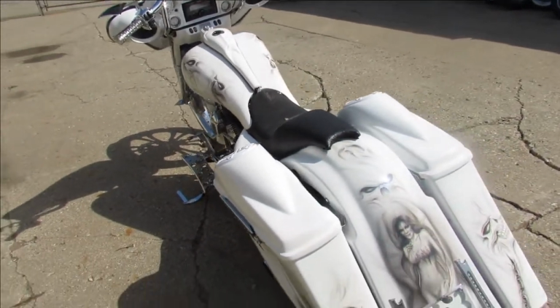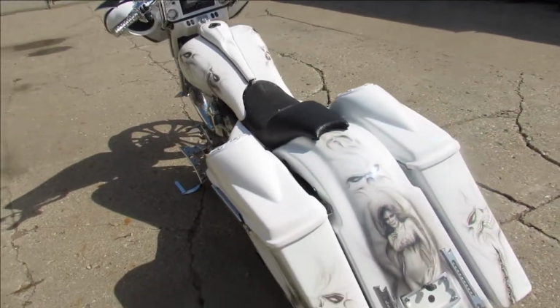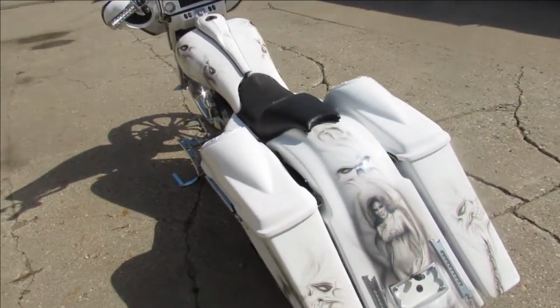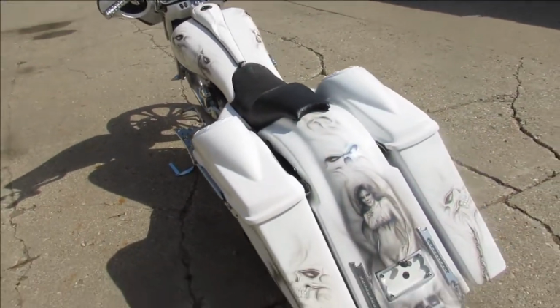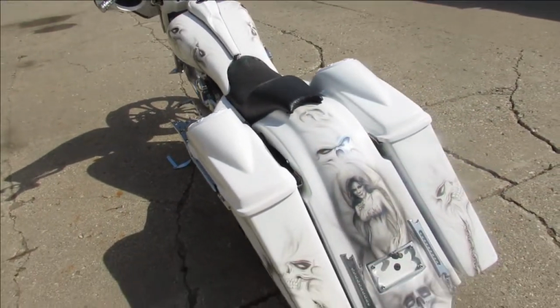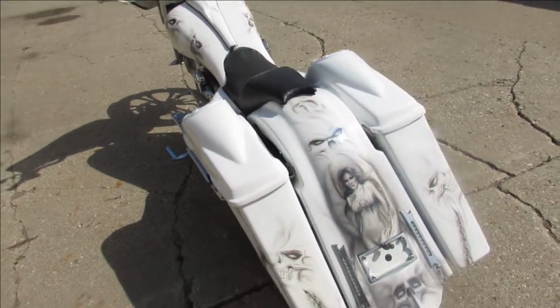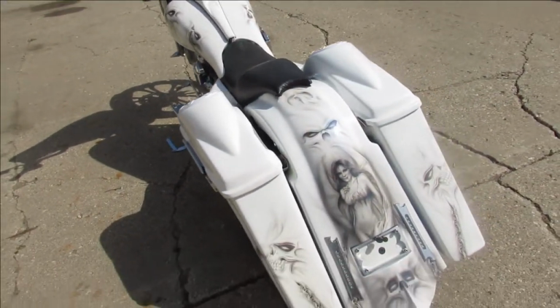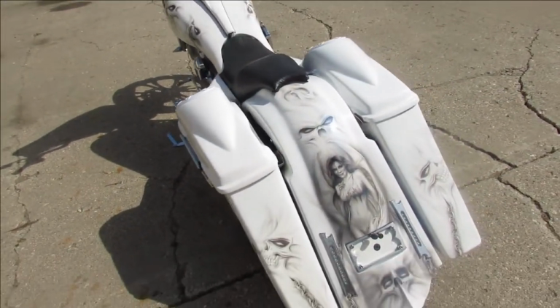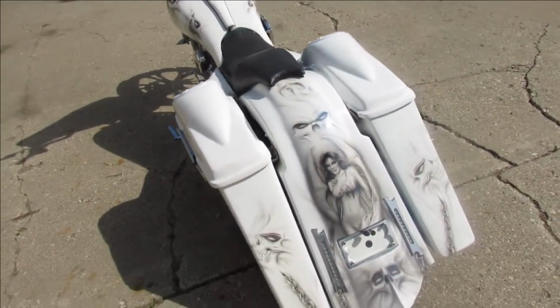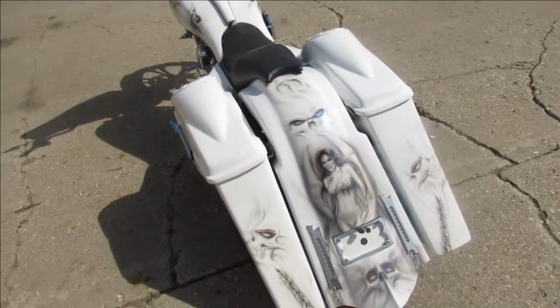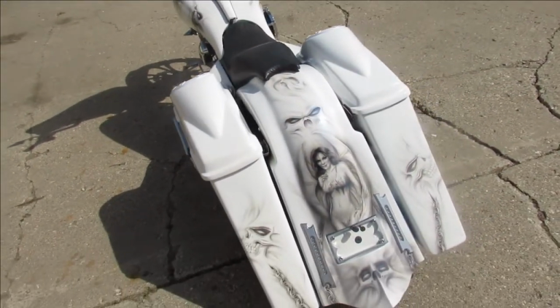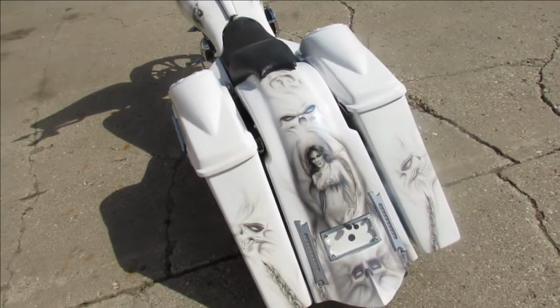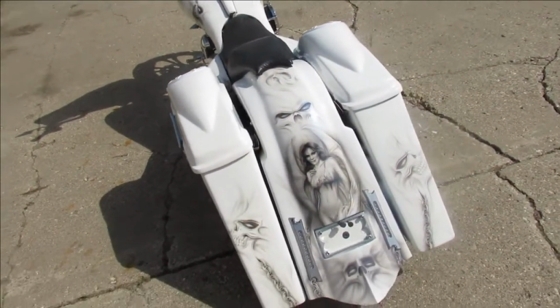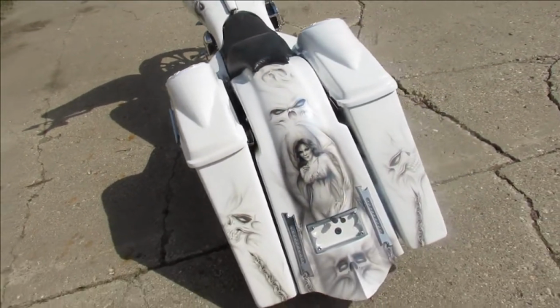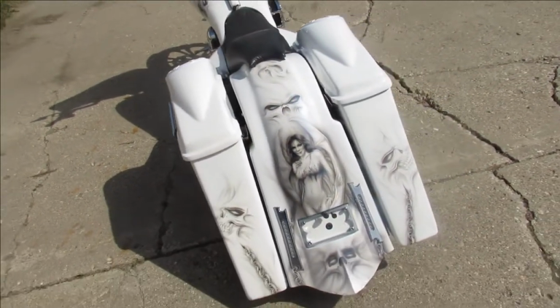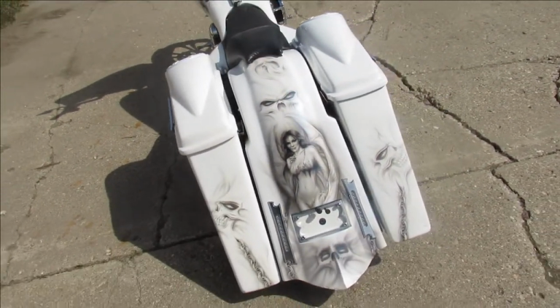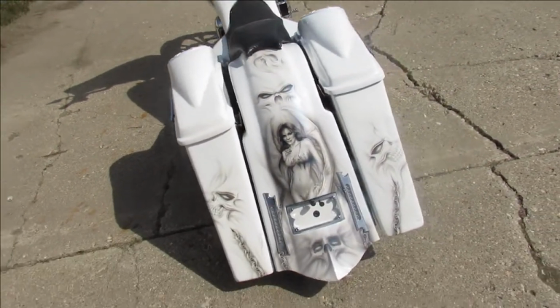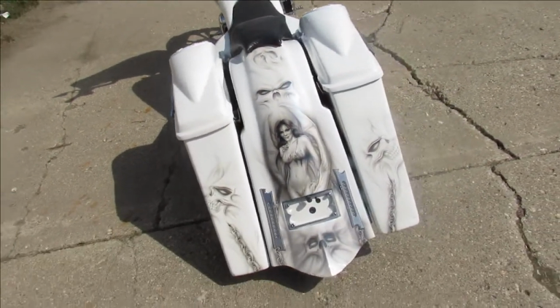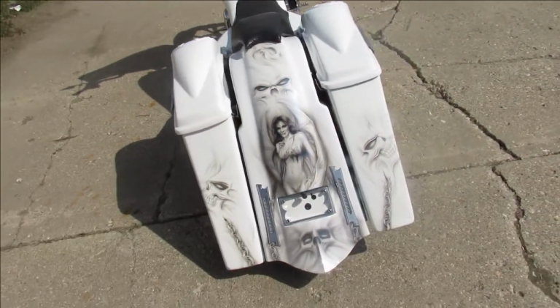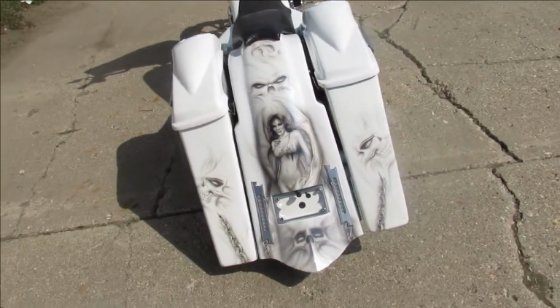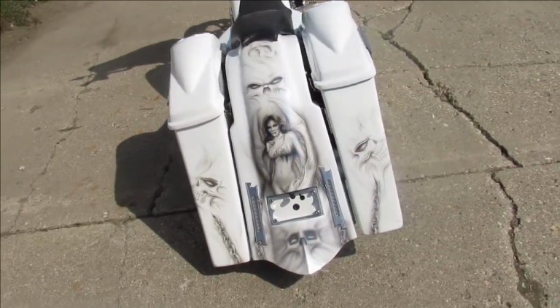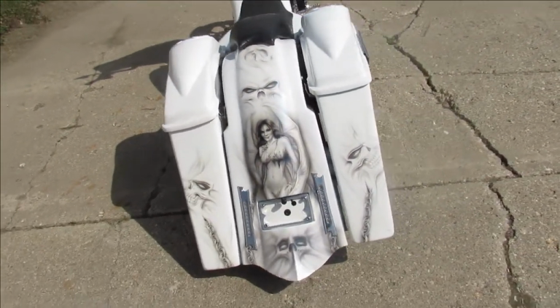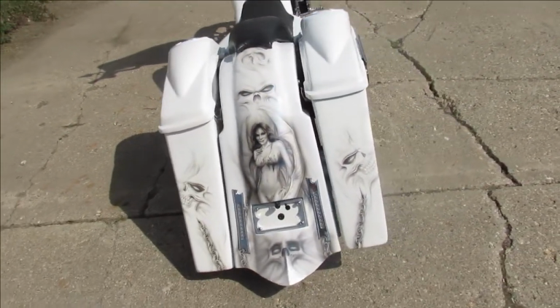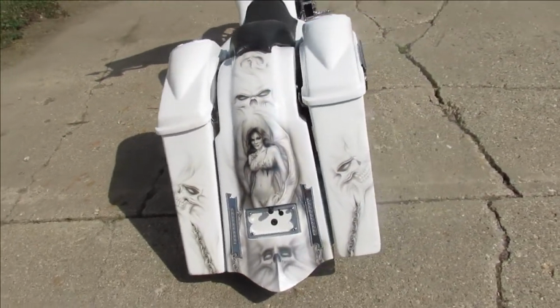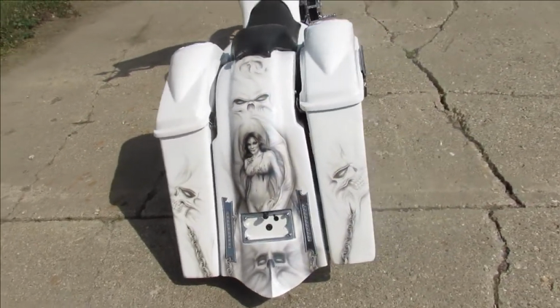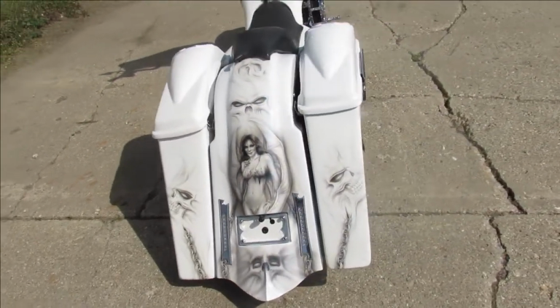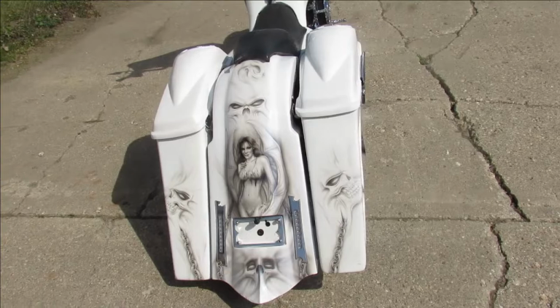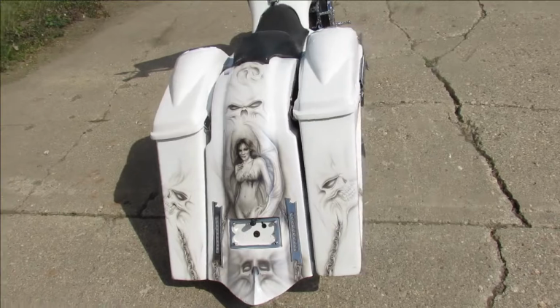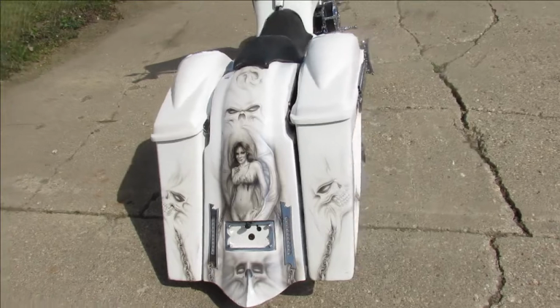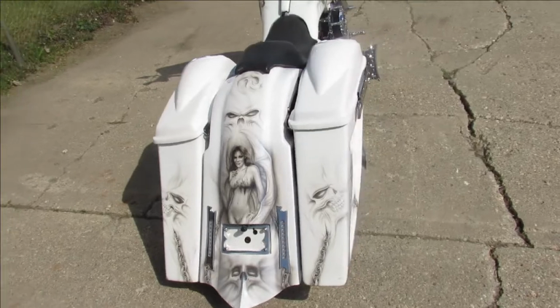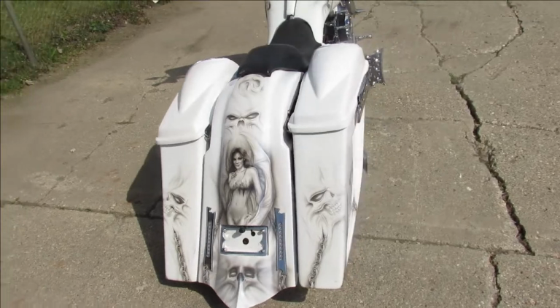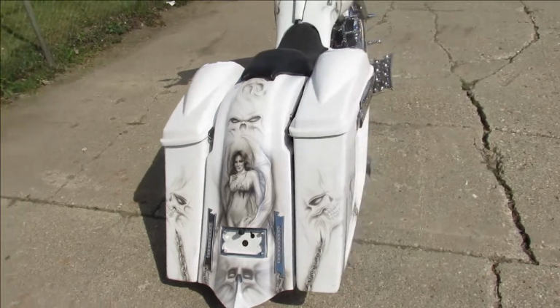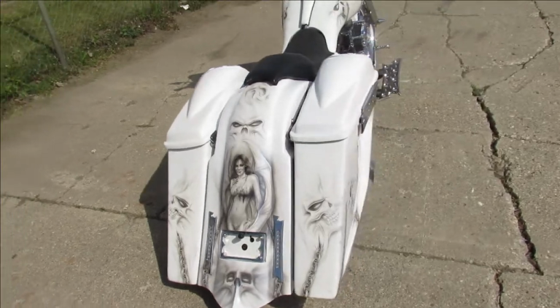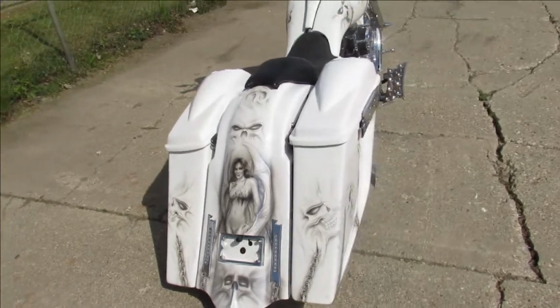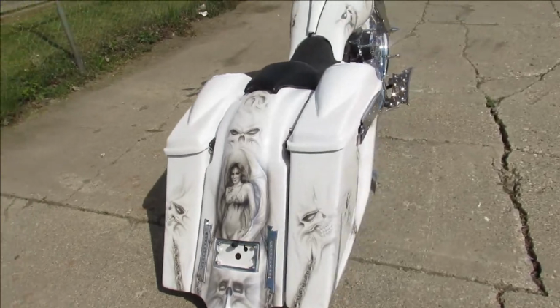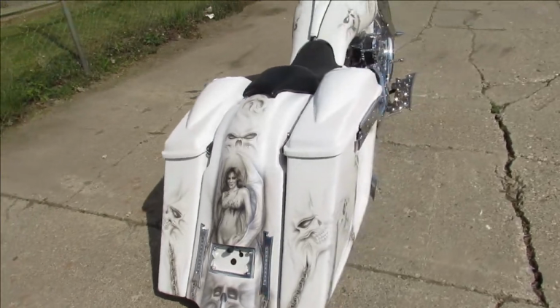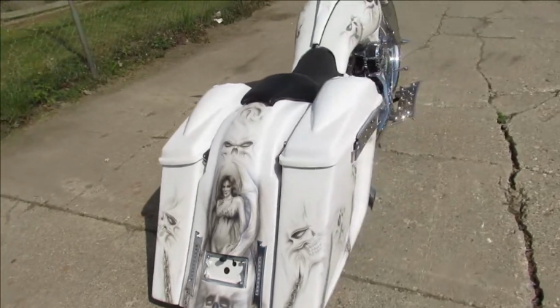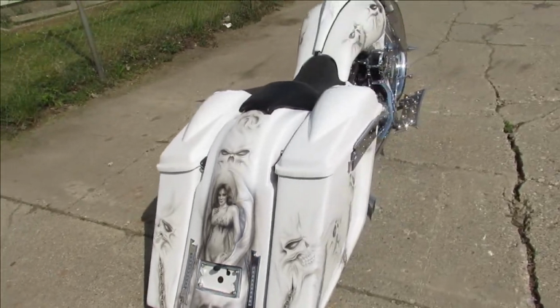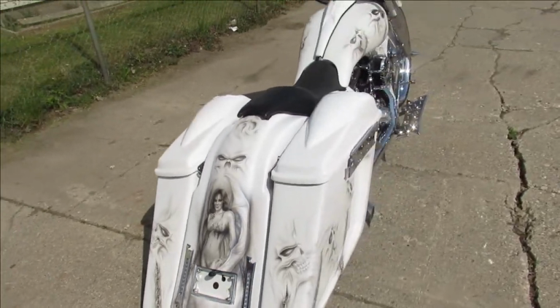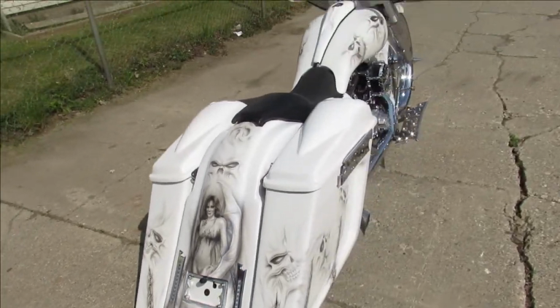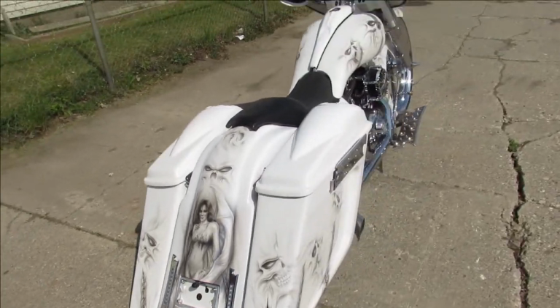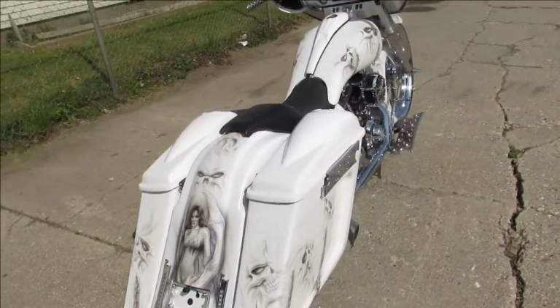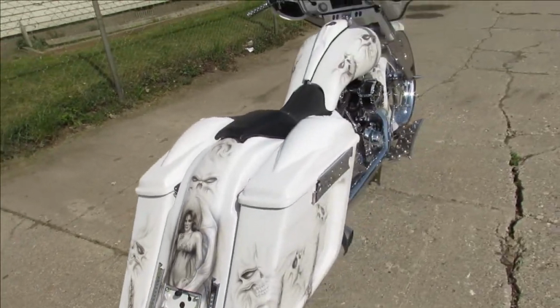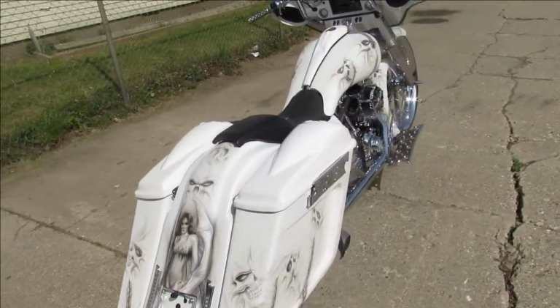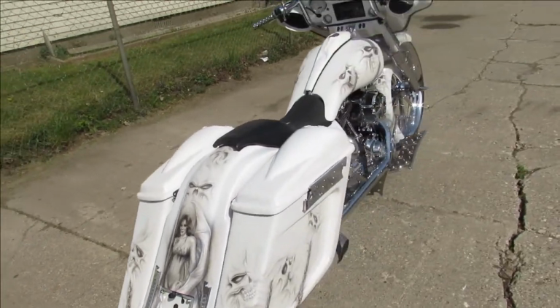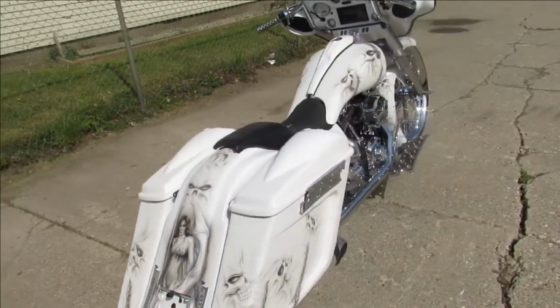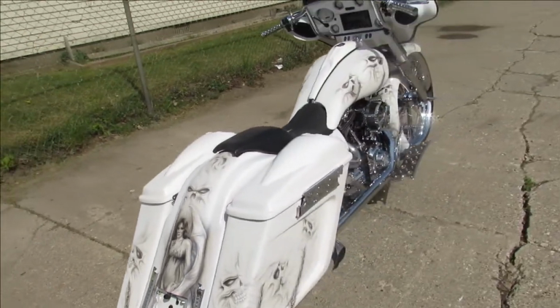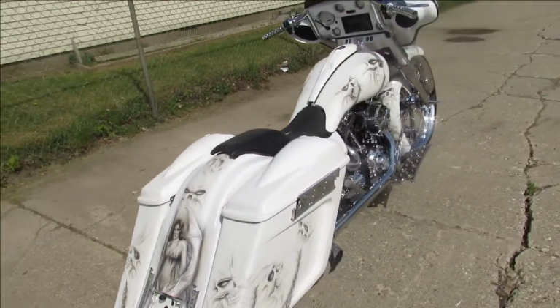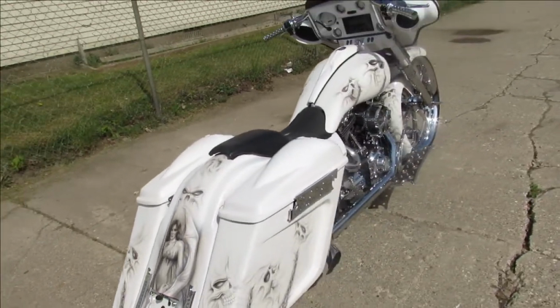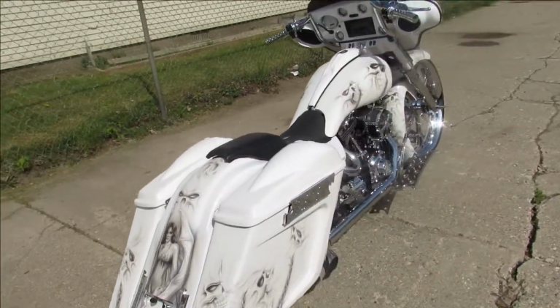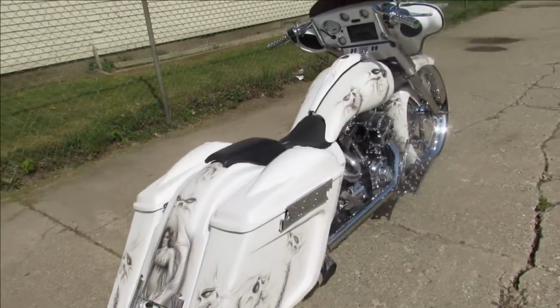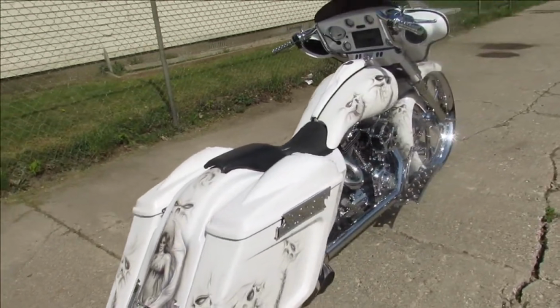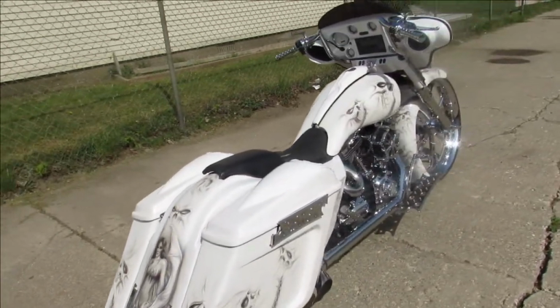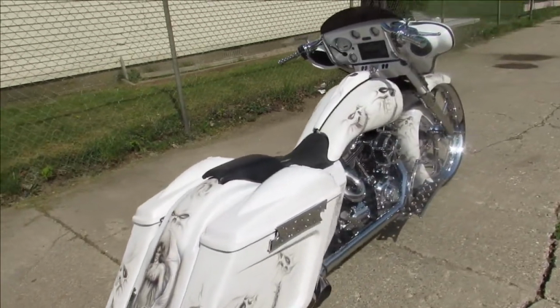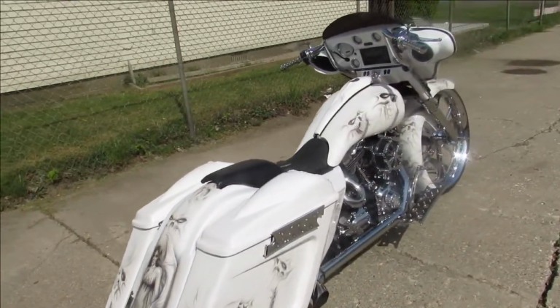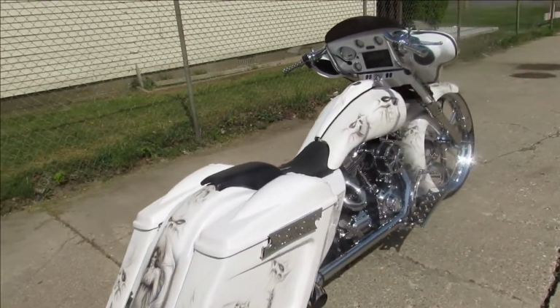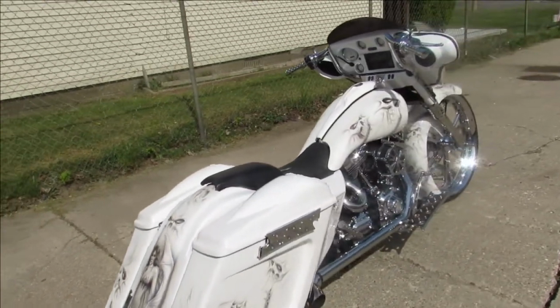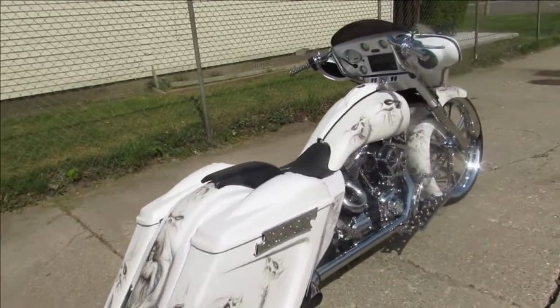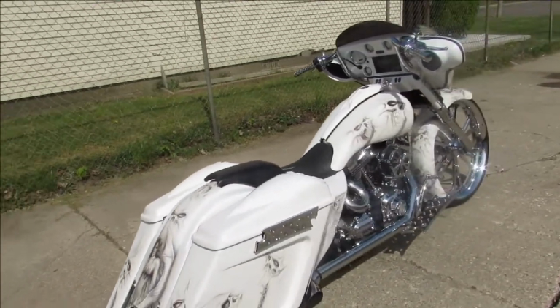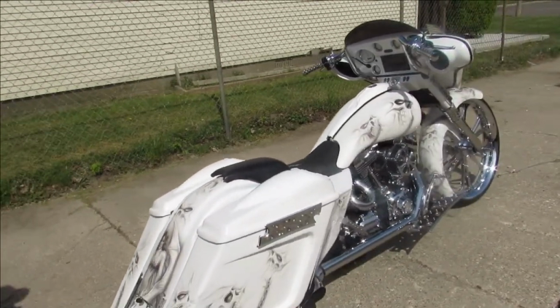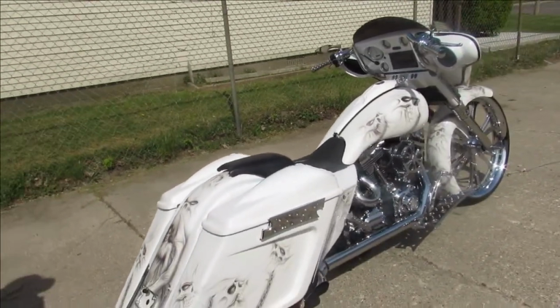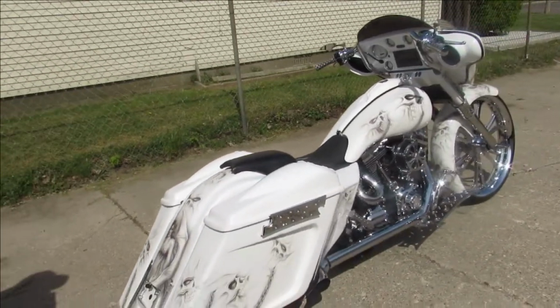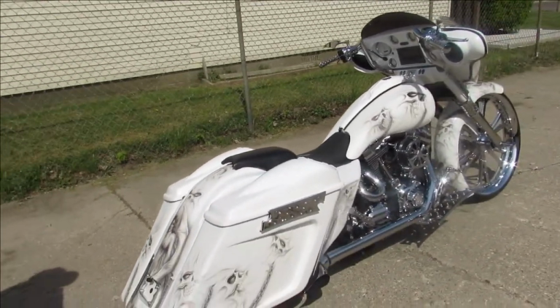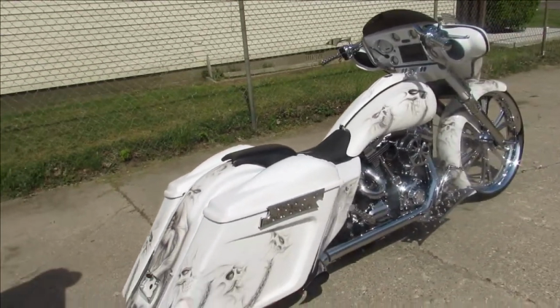Extended bags, speakers in the bags, extended rear fender, RC air intake — chrome all over this thing guys.